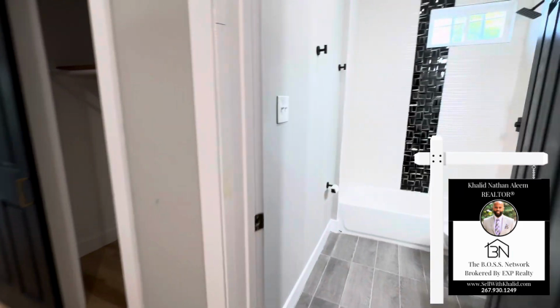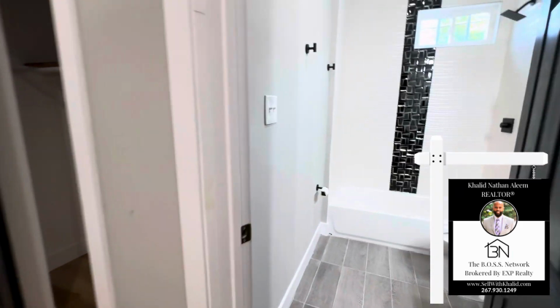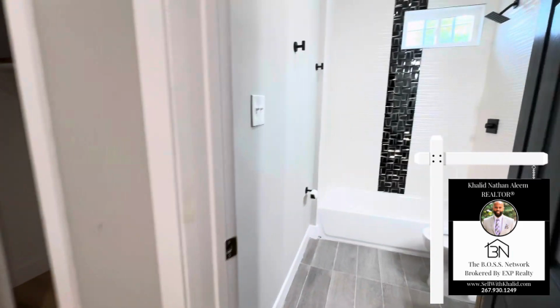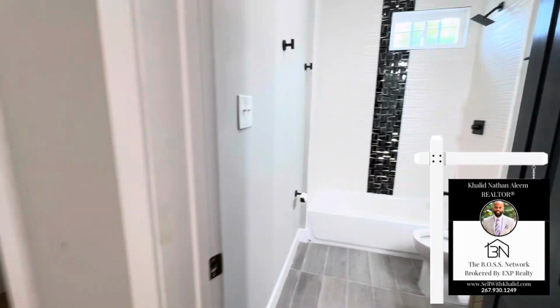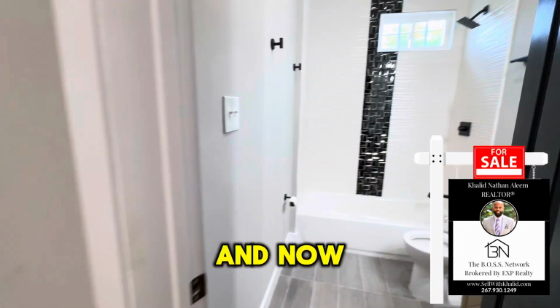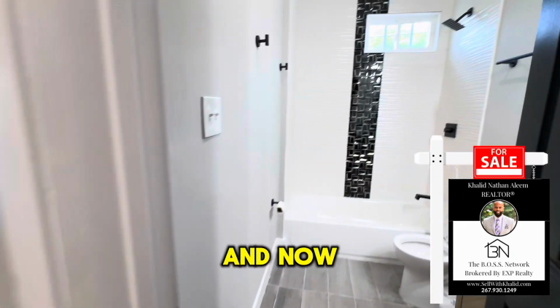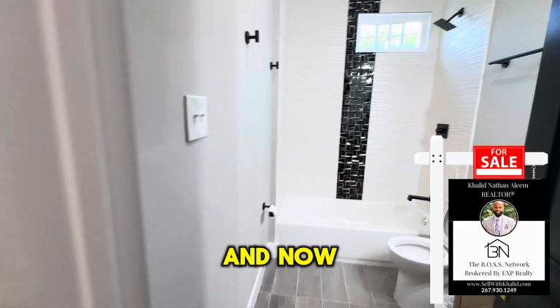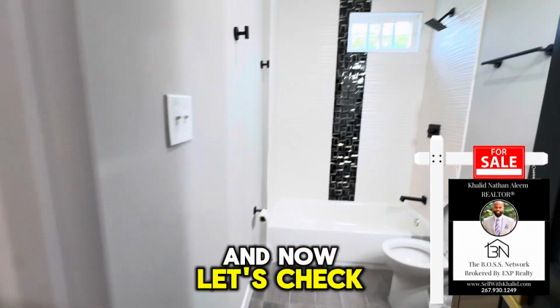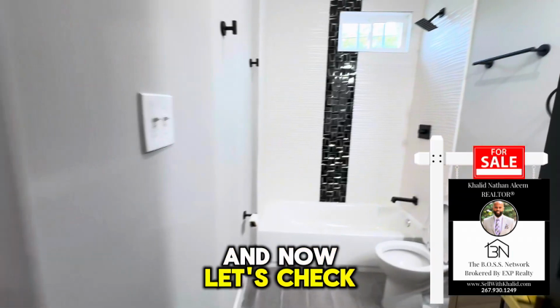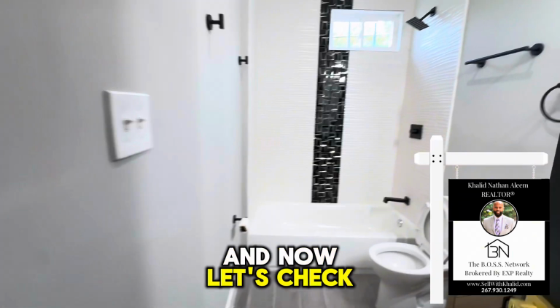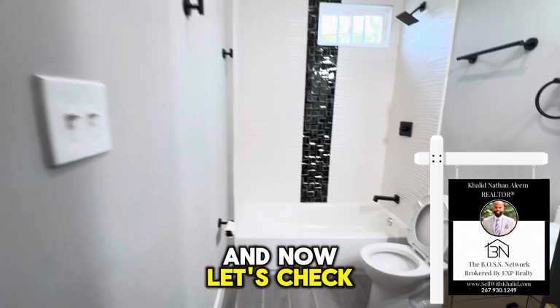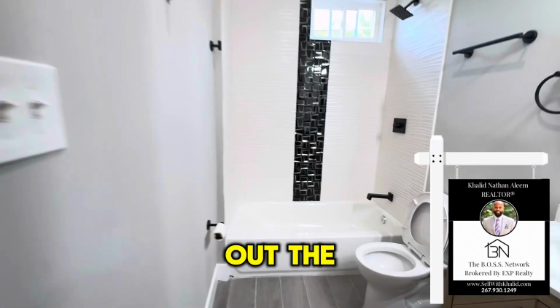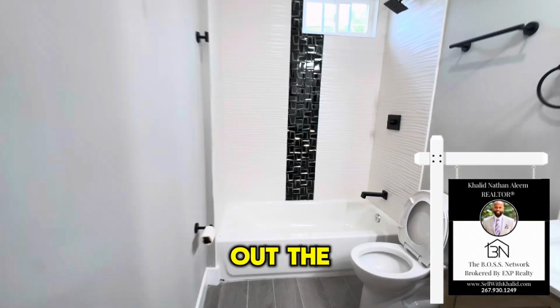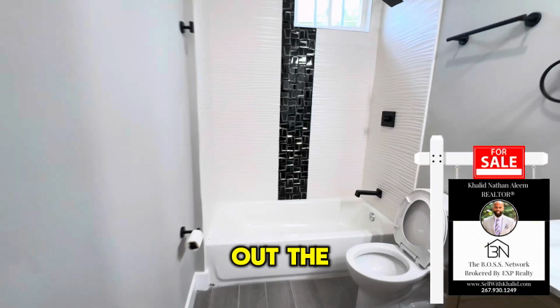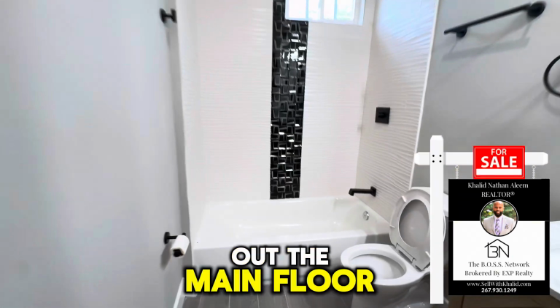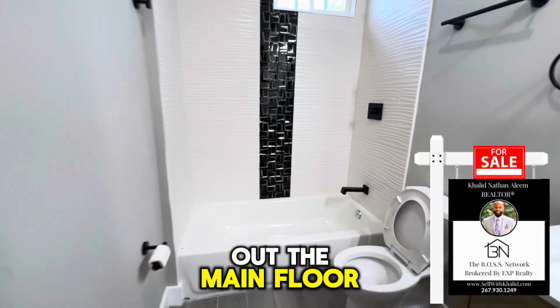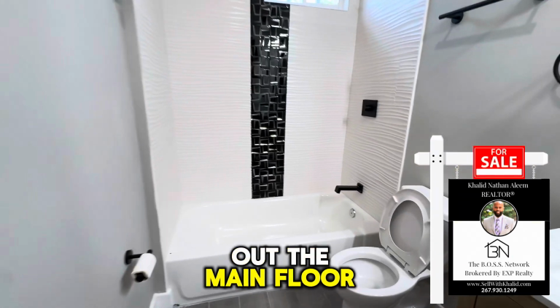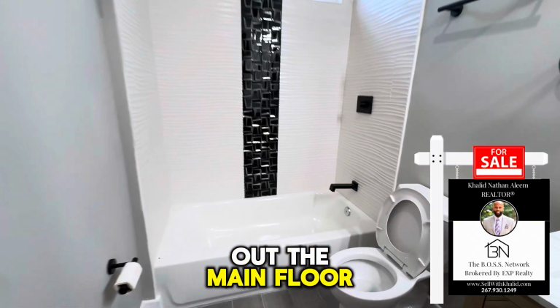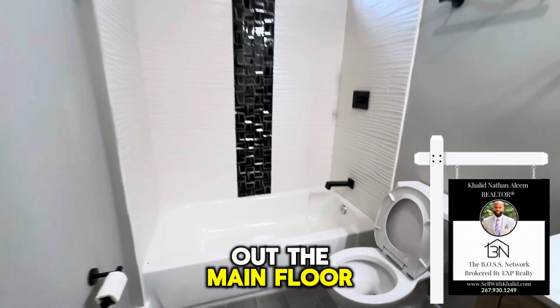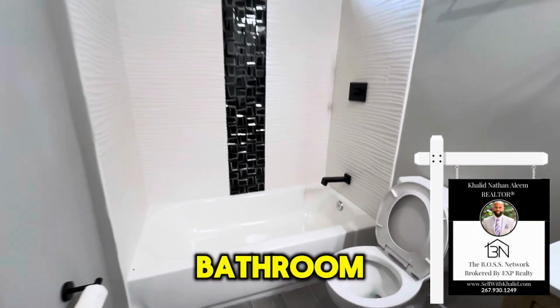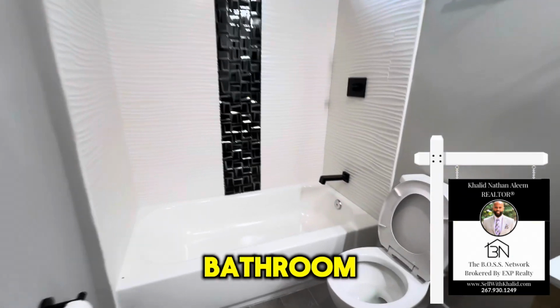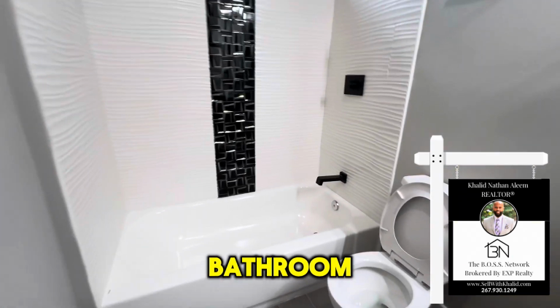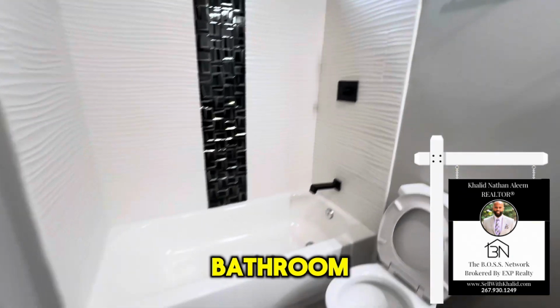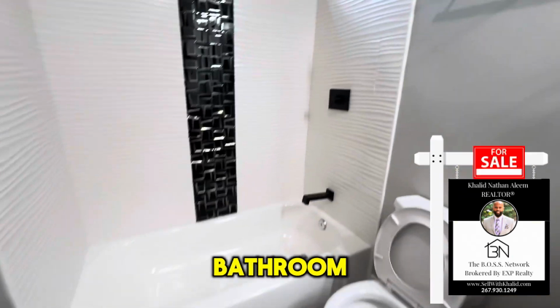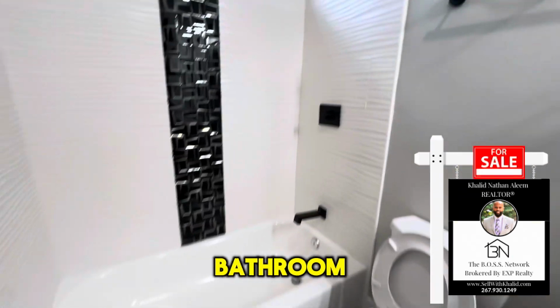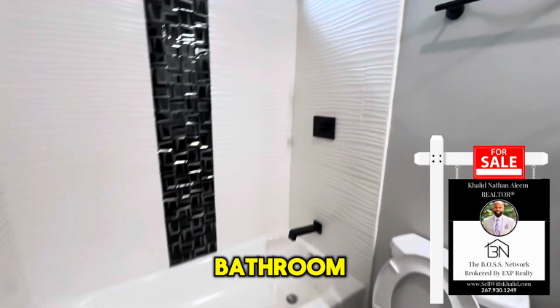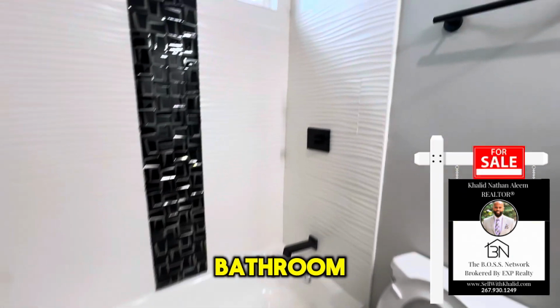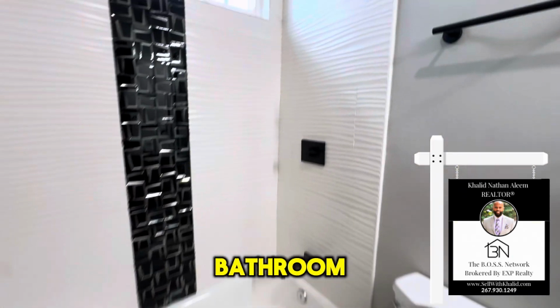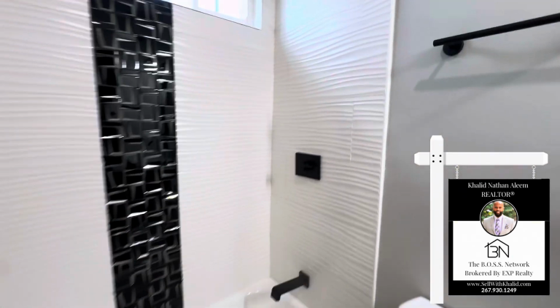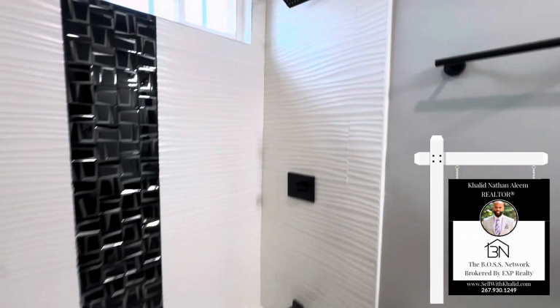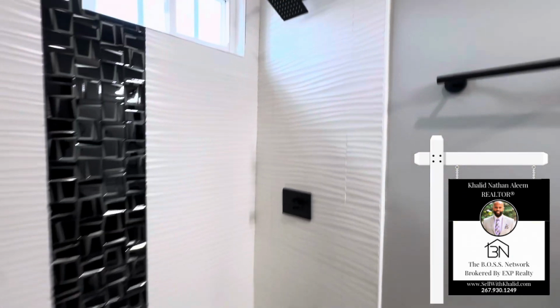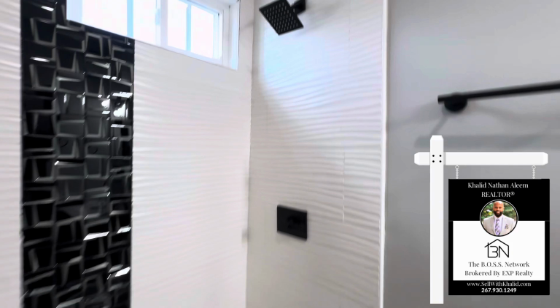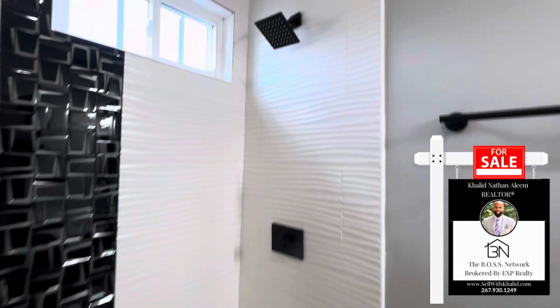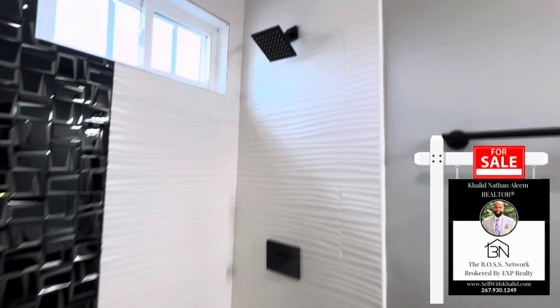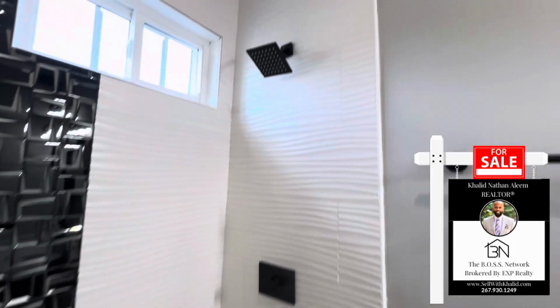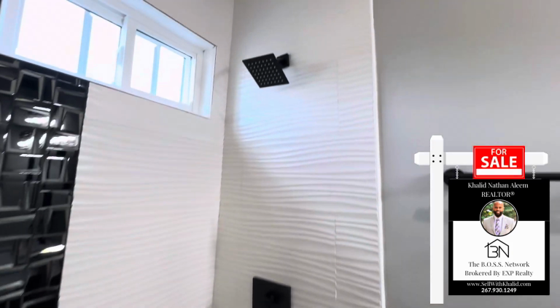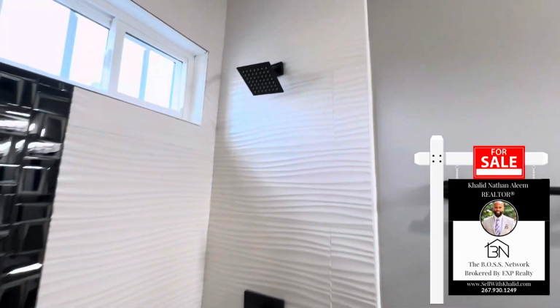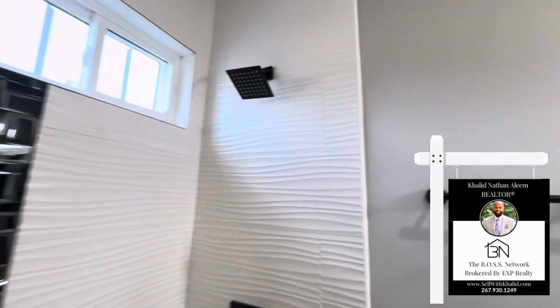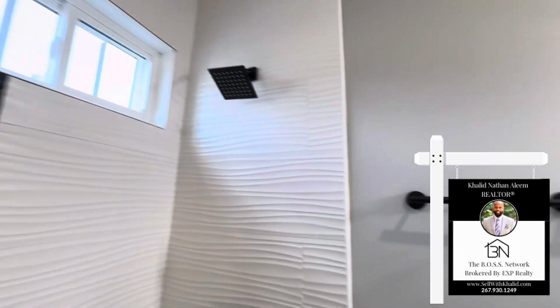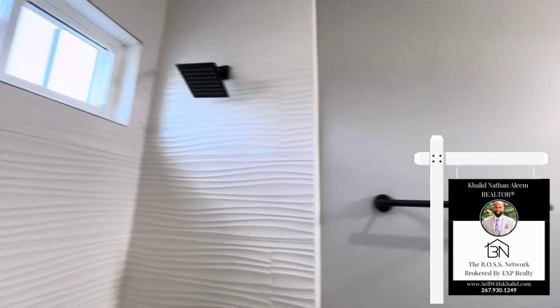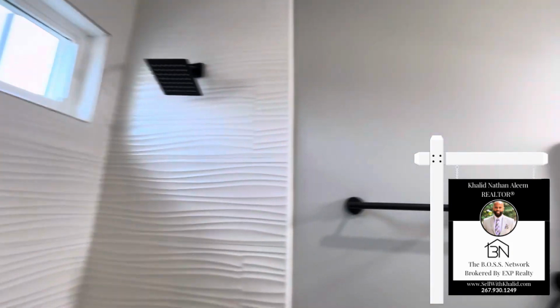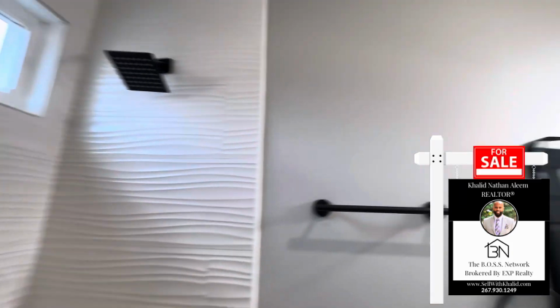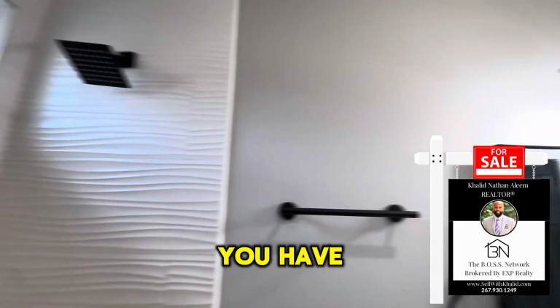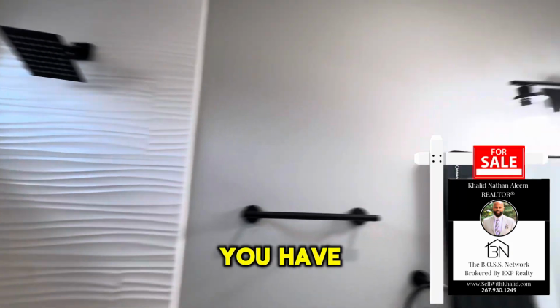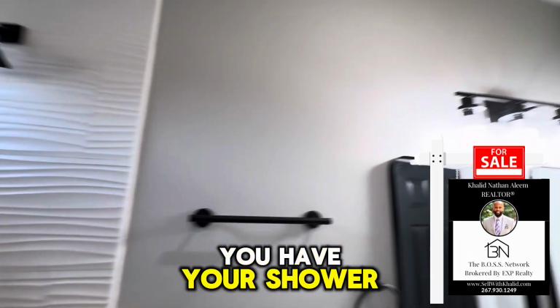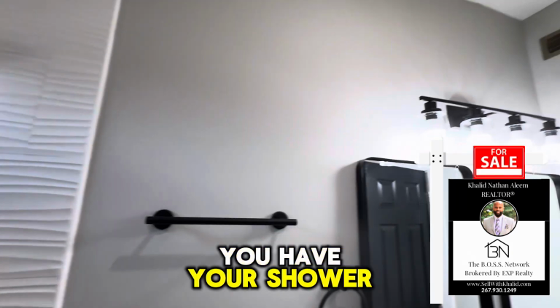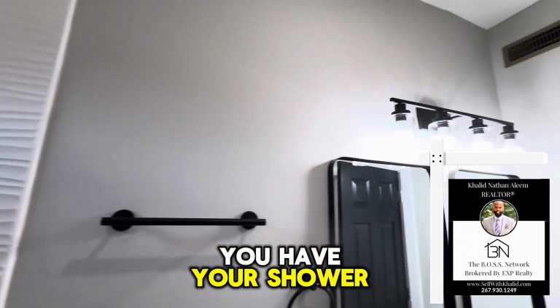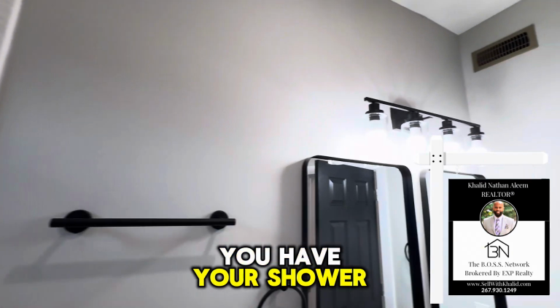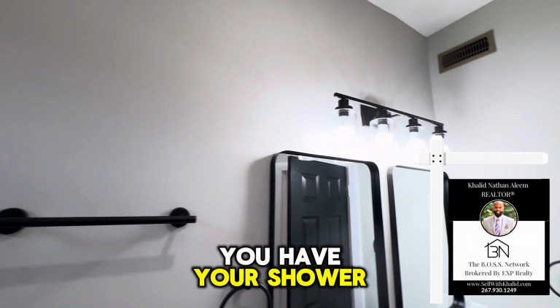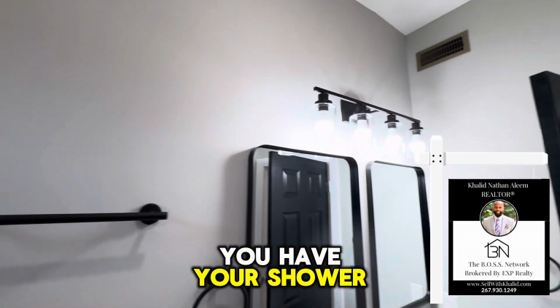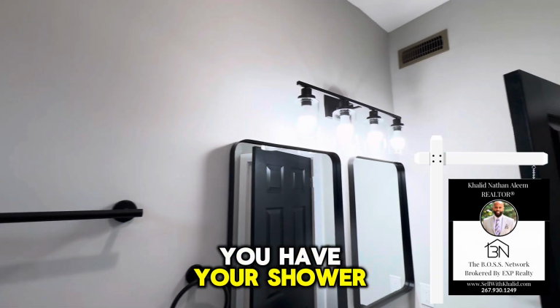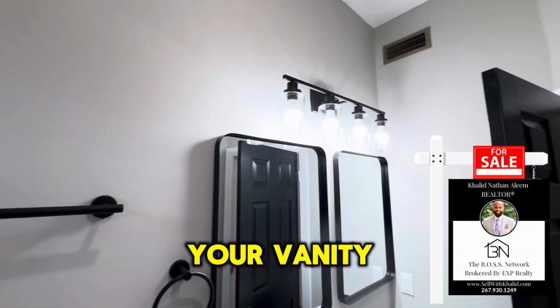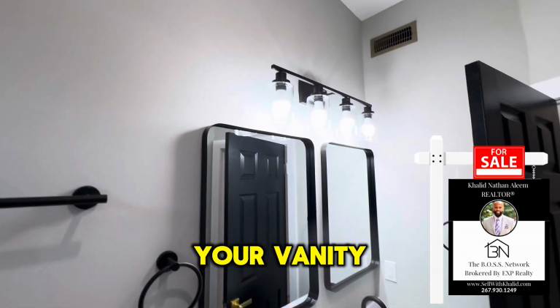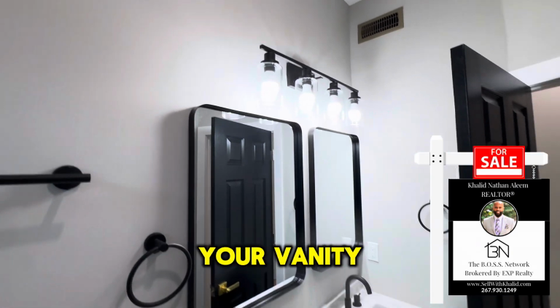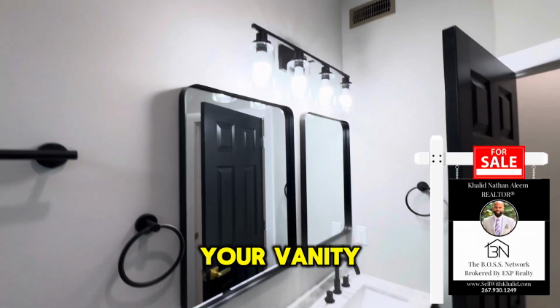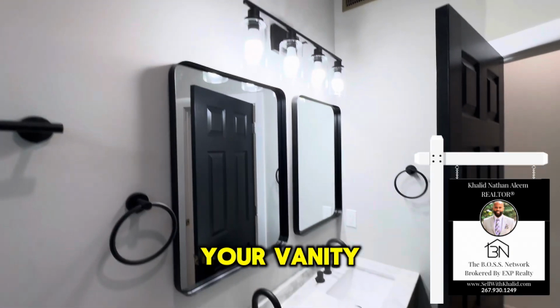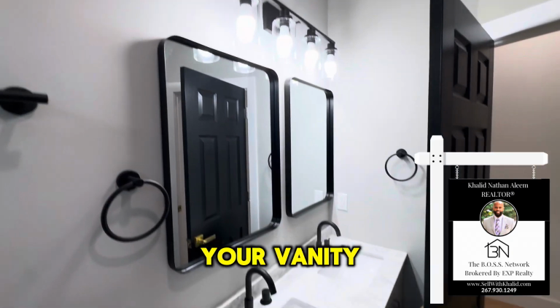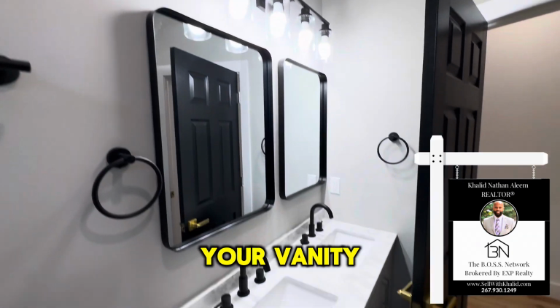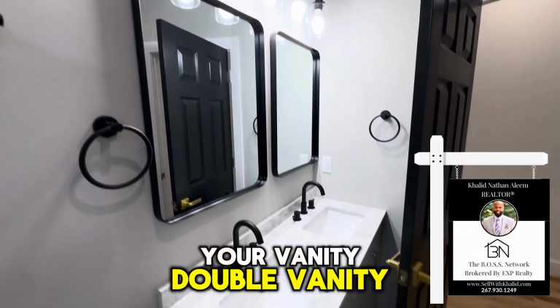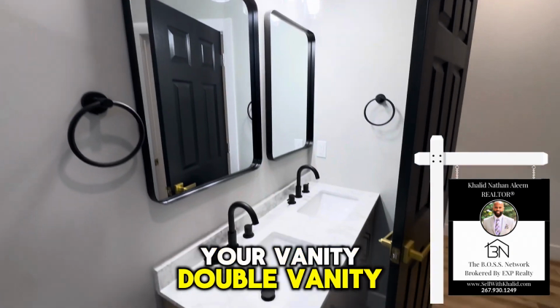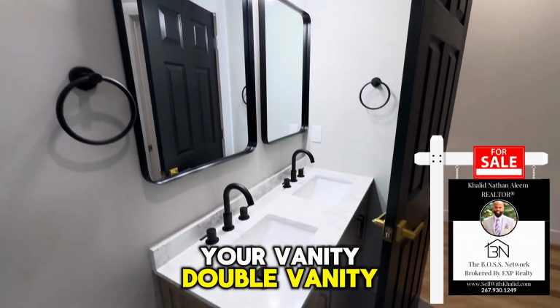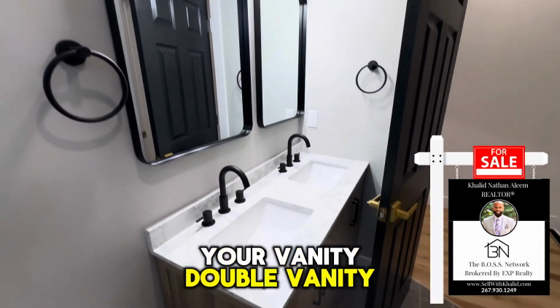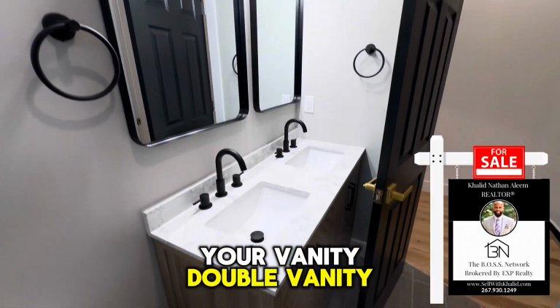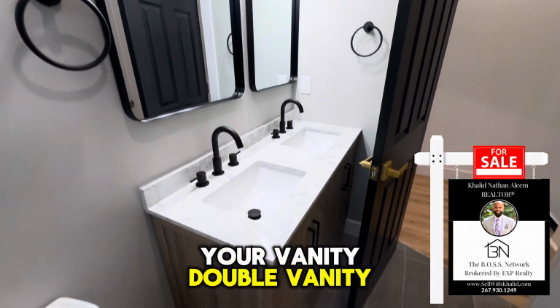And now let's check out the main floor bathroom. You have your shower, your vanity — double vanity.